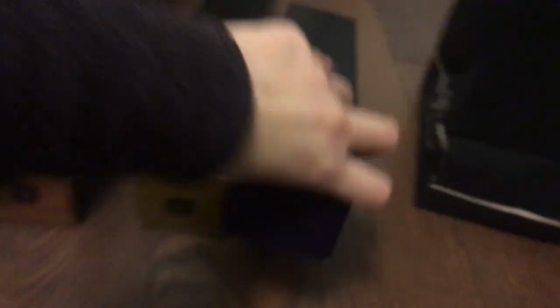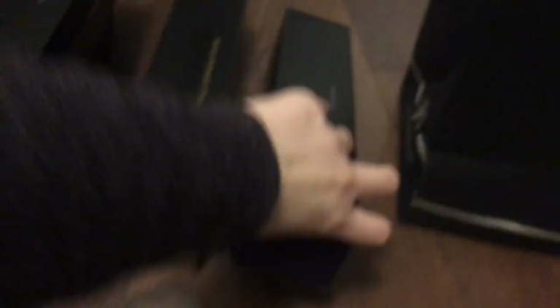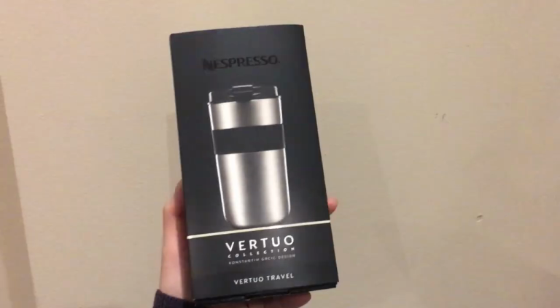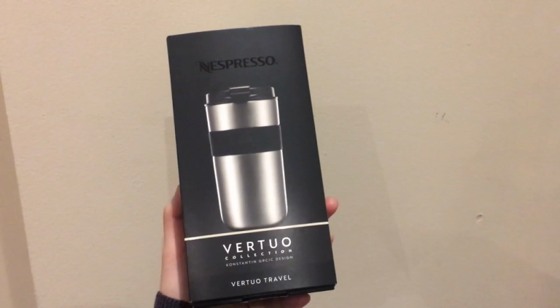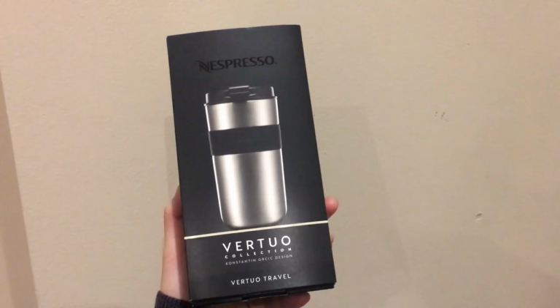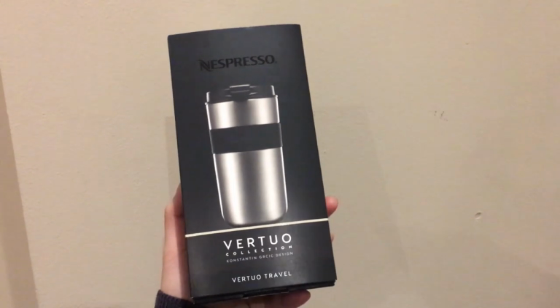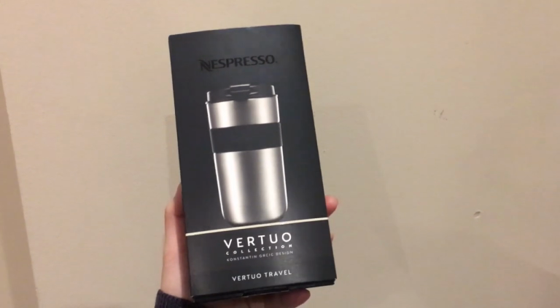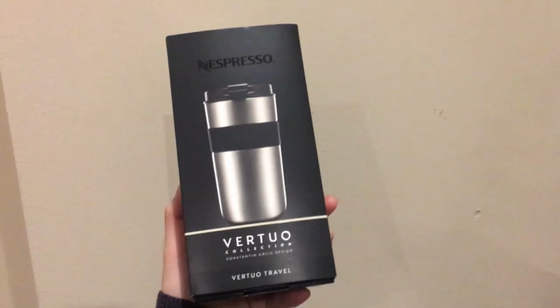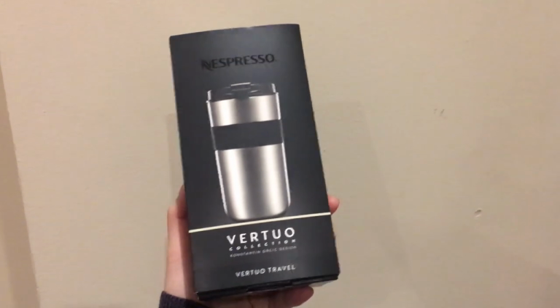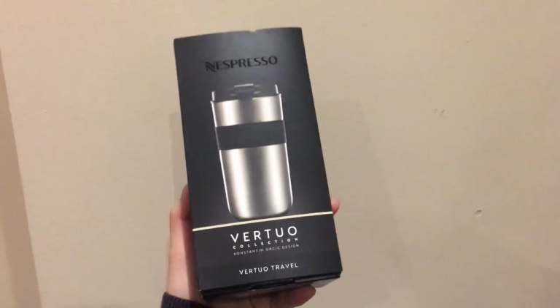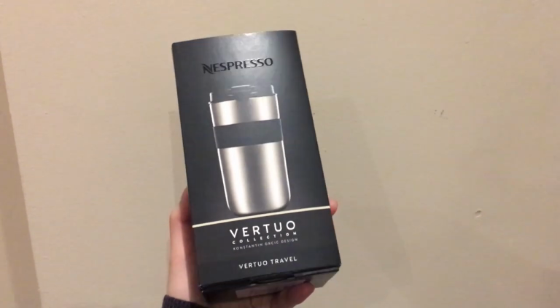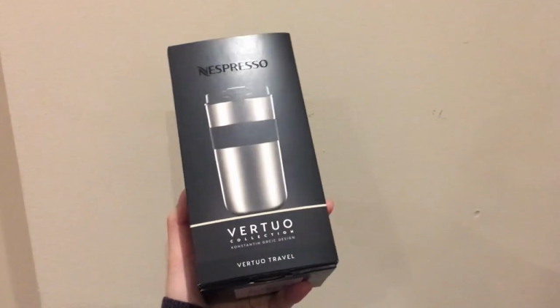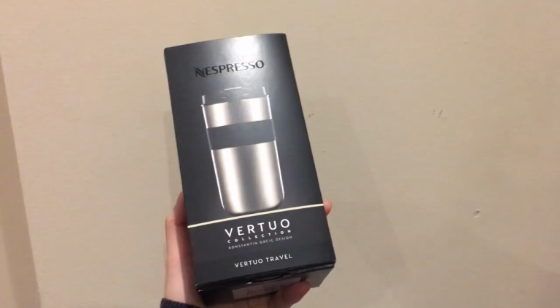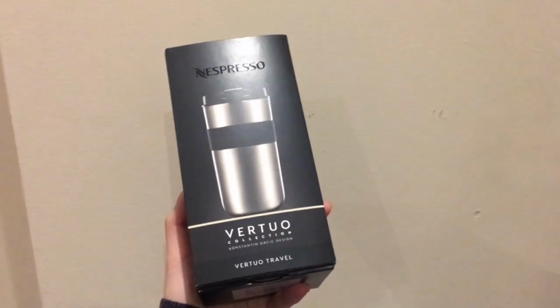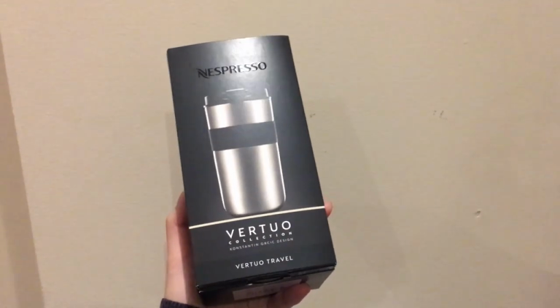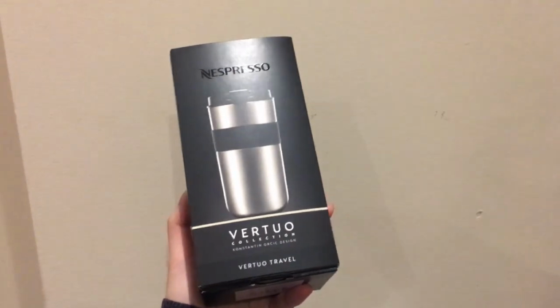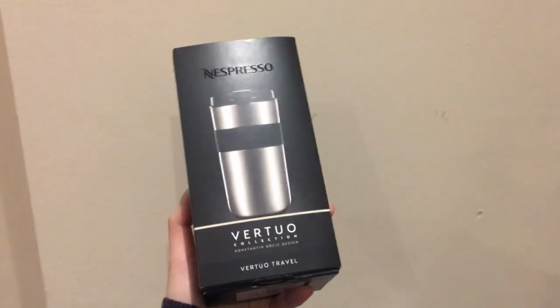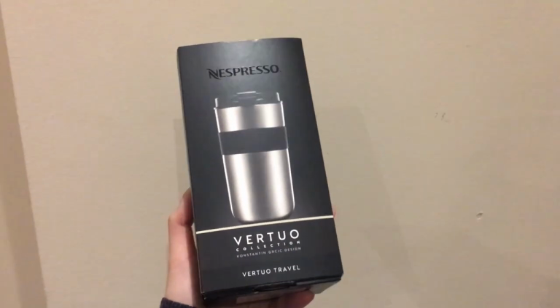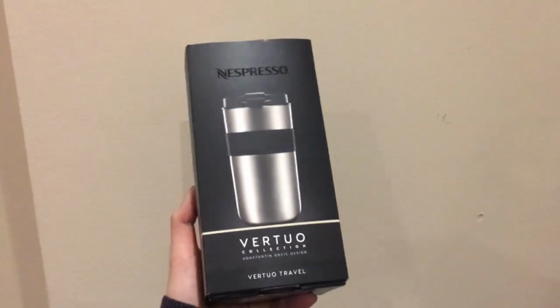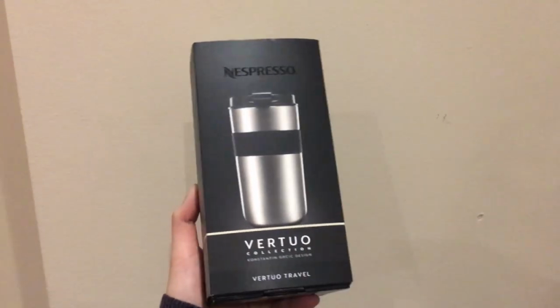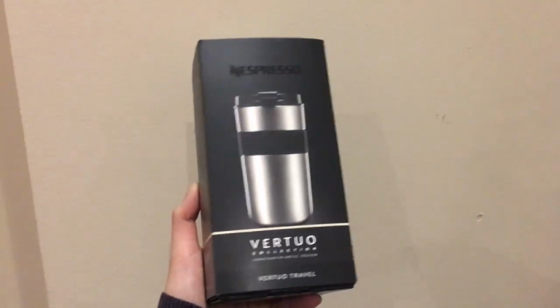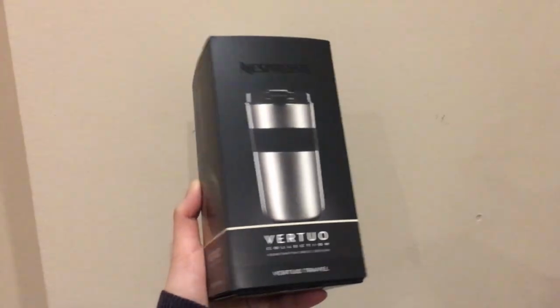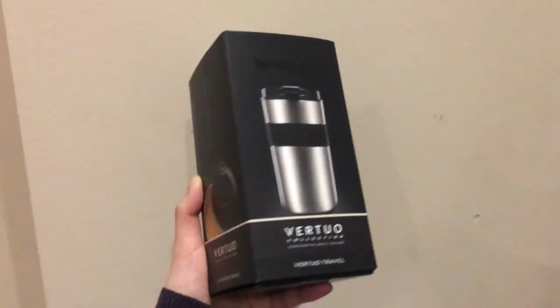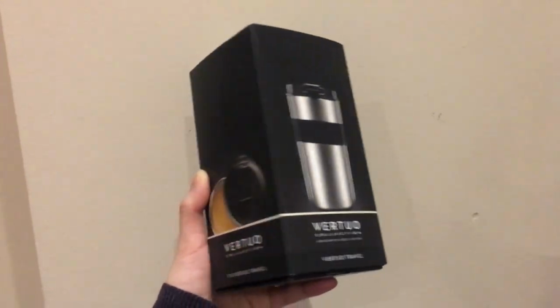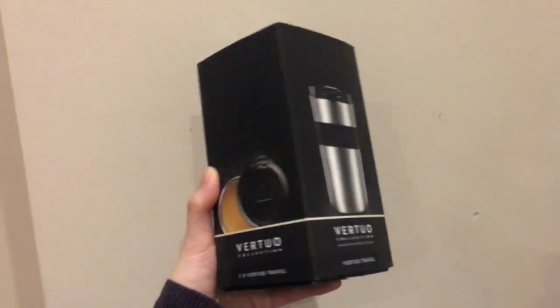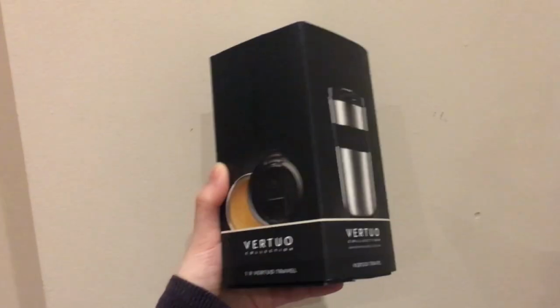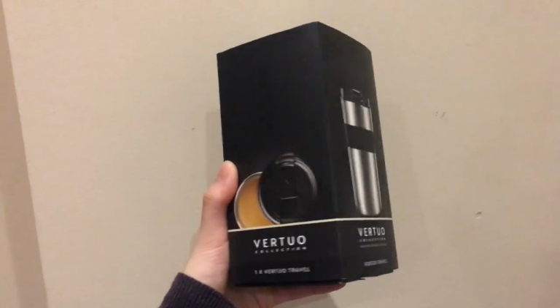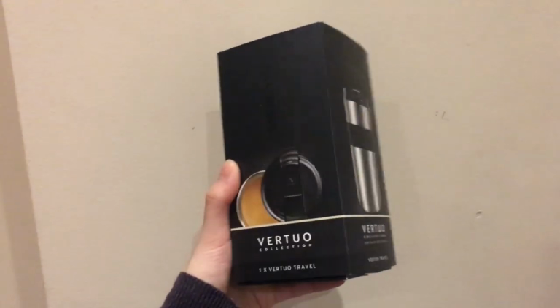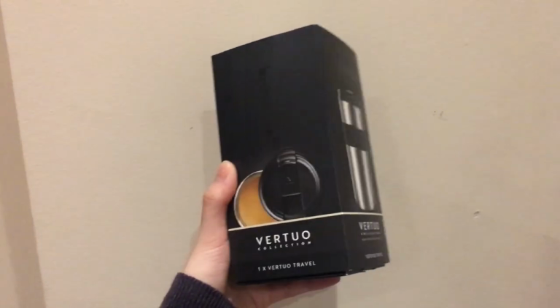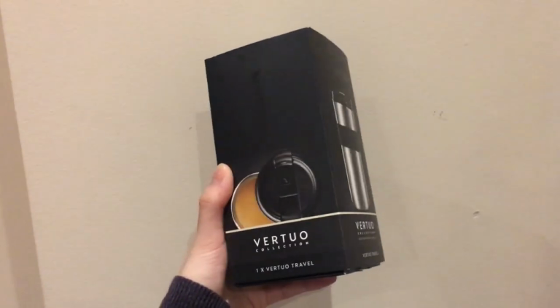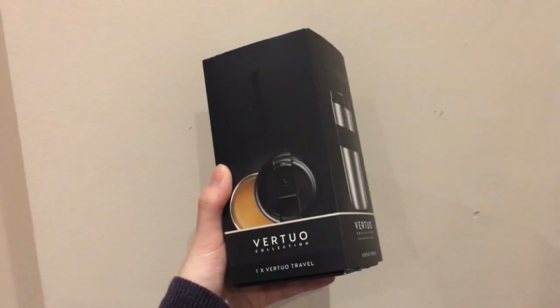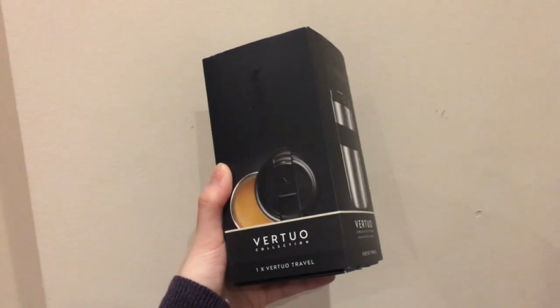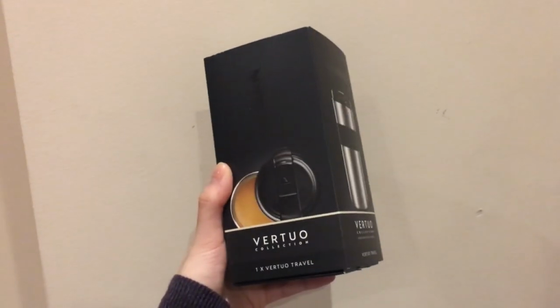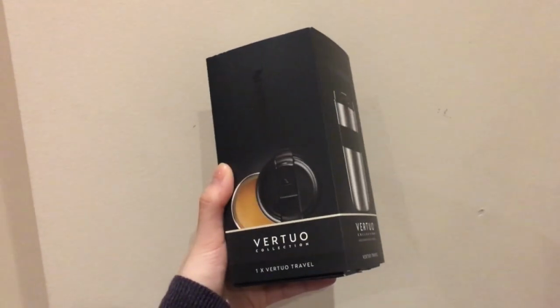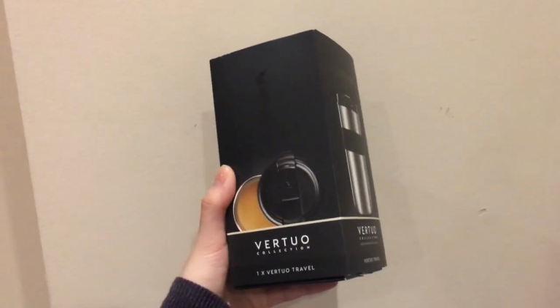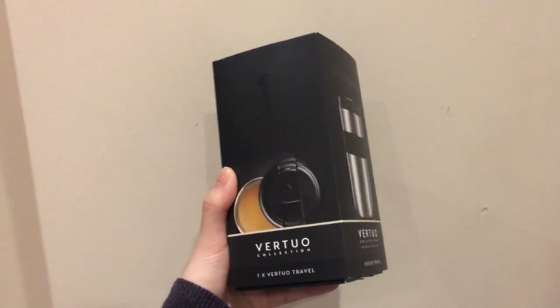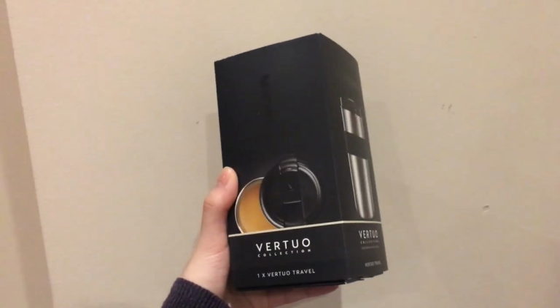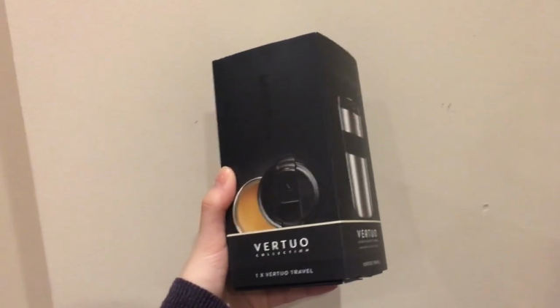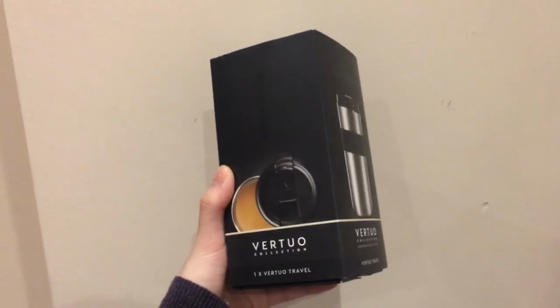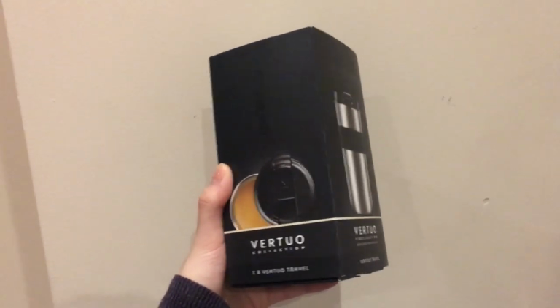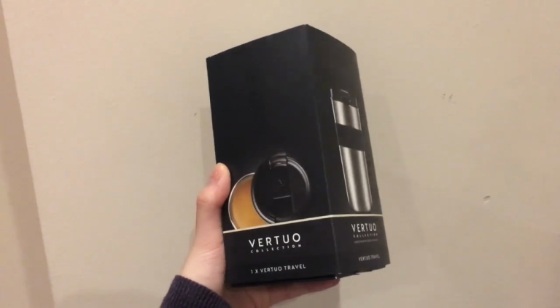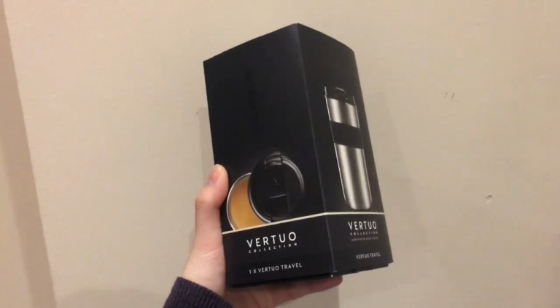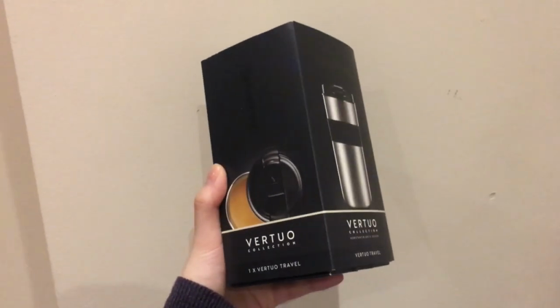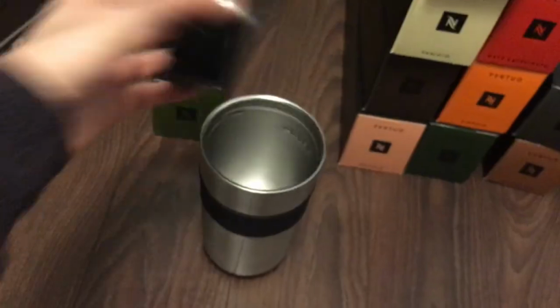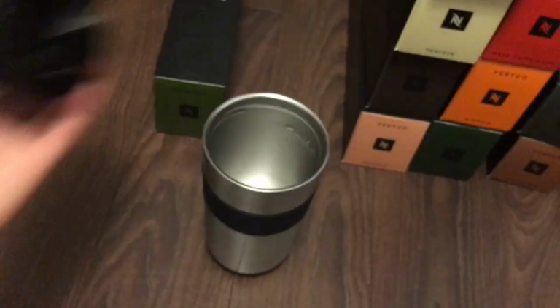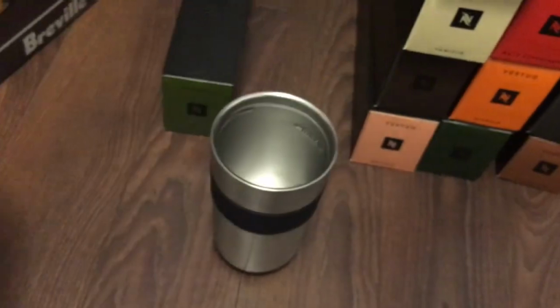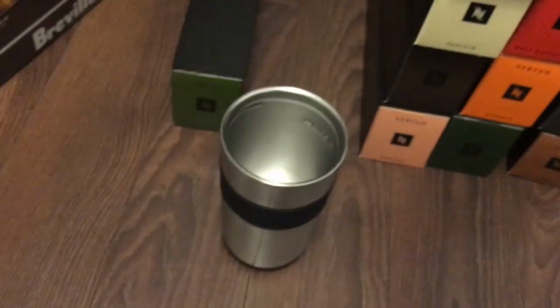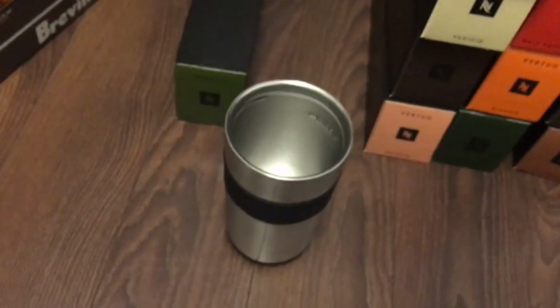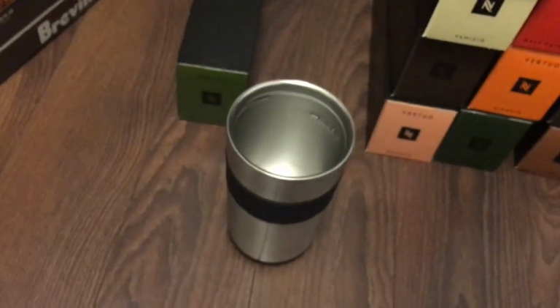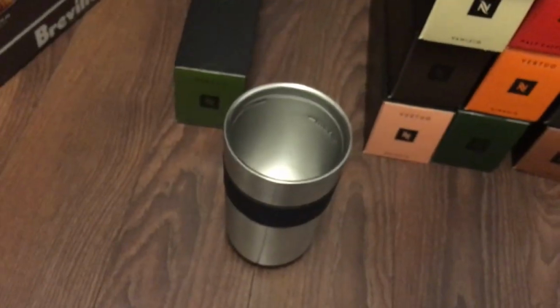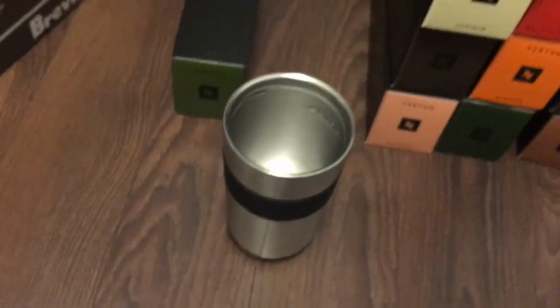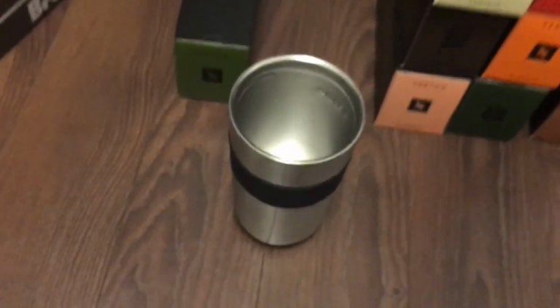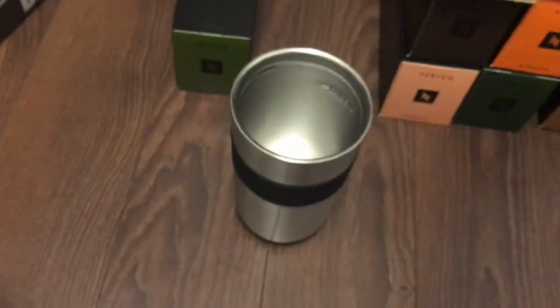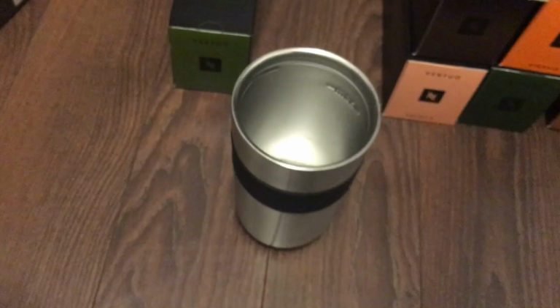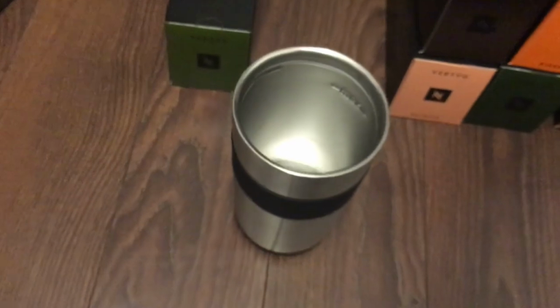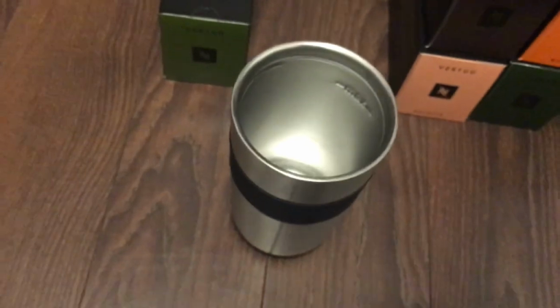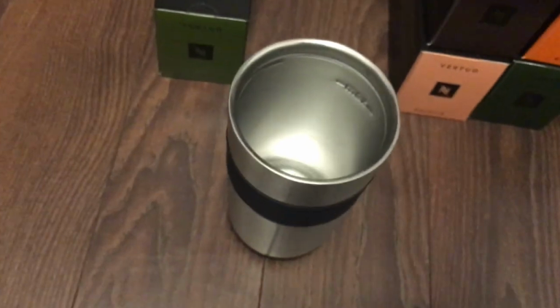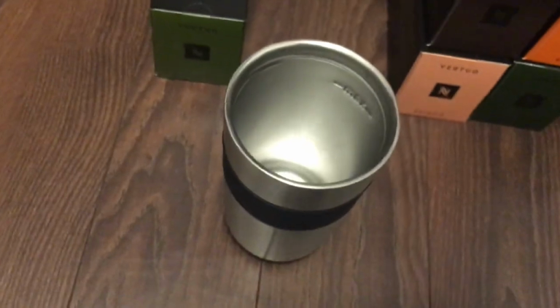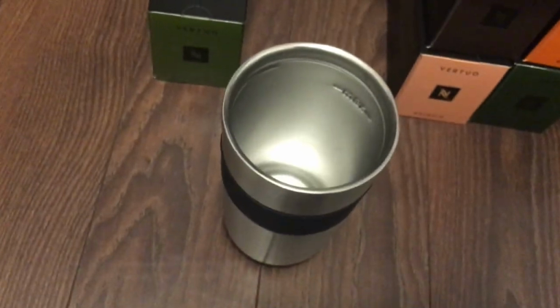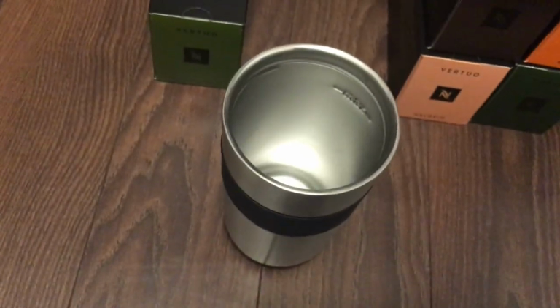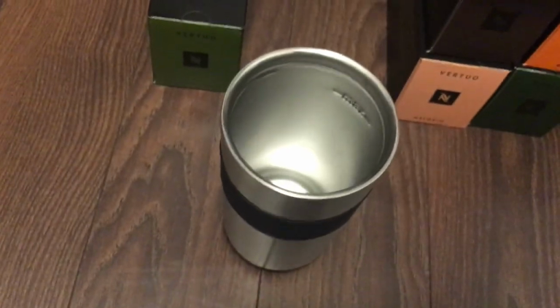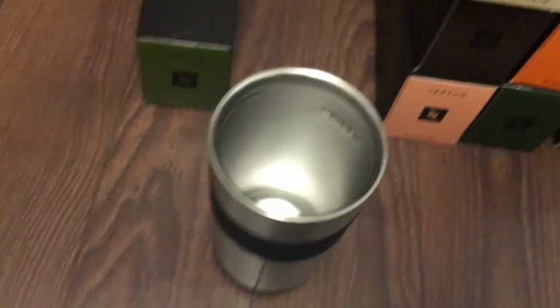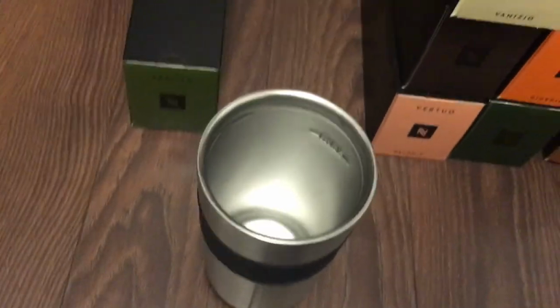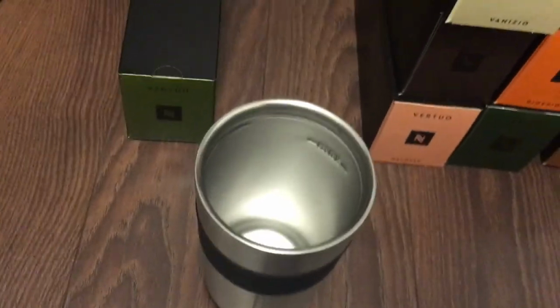My welcome package also came with this travel mug. It's double walled — keeps it warm.